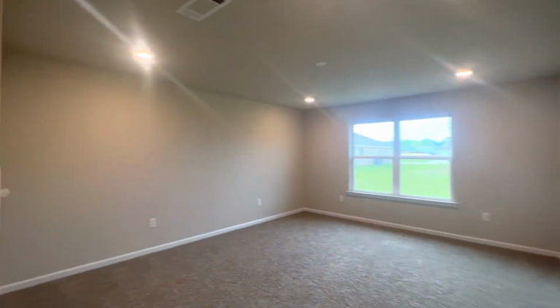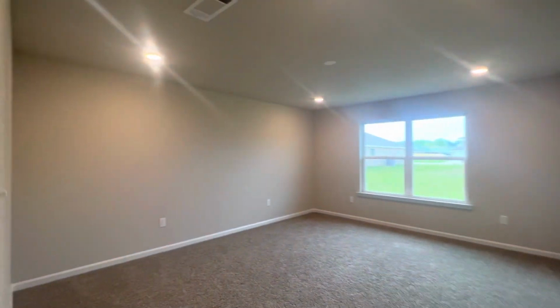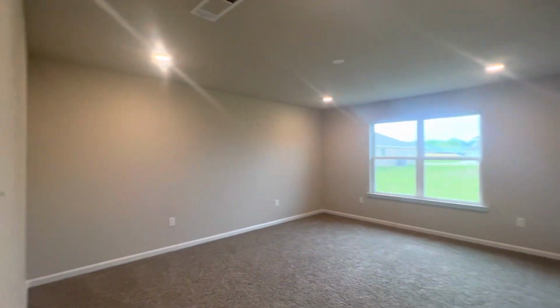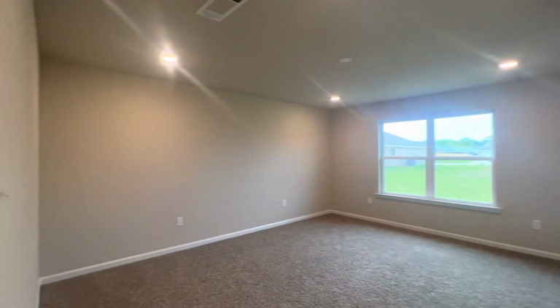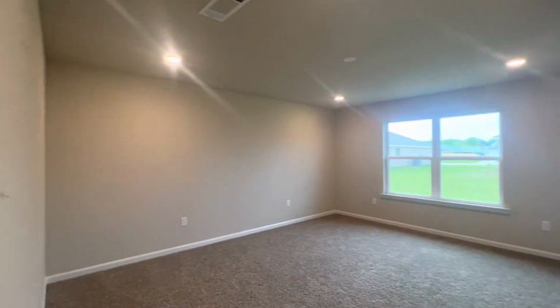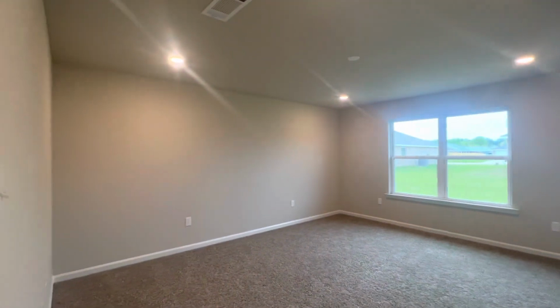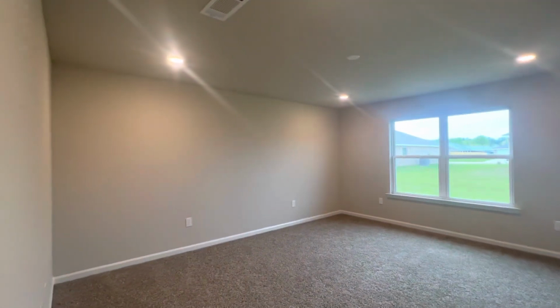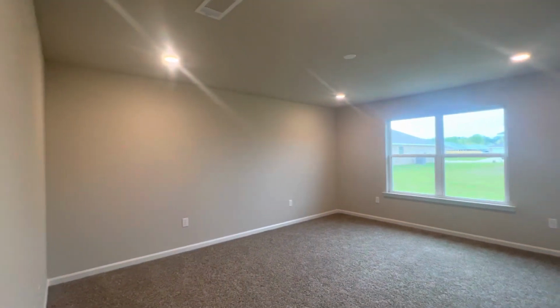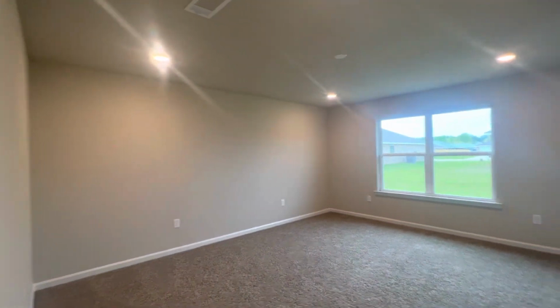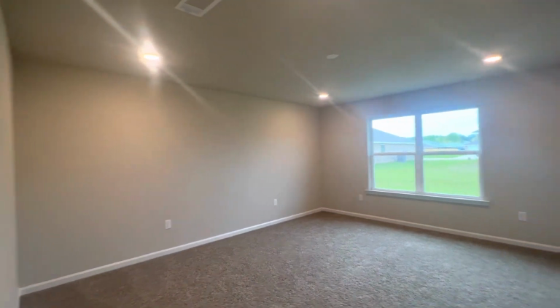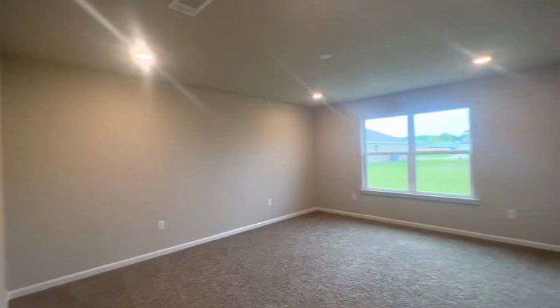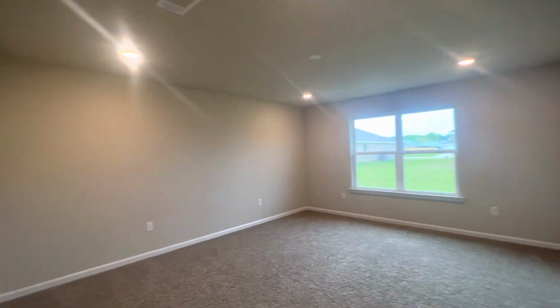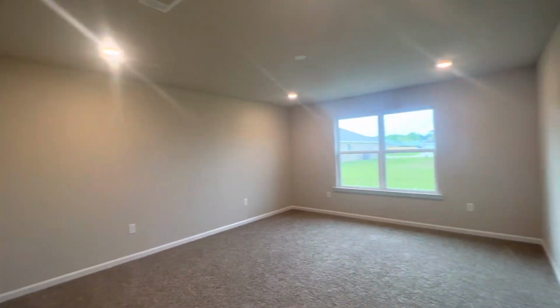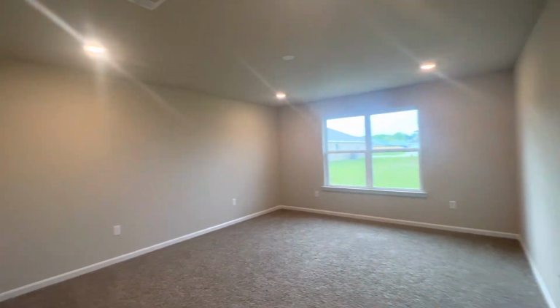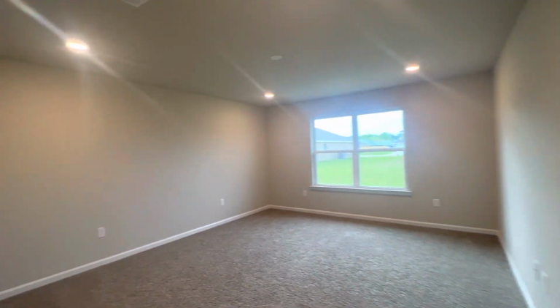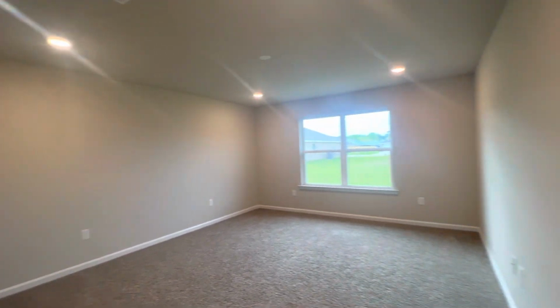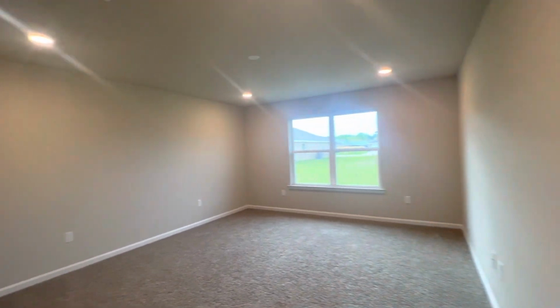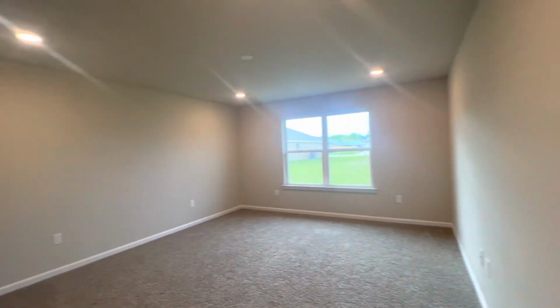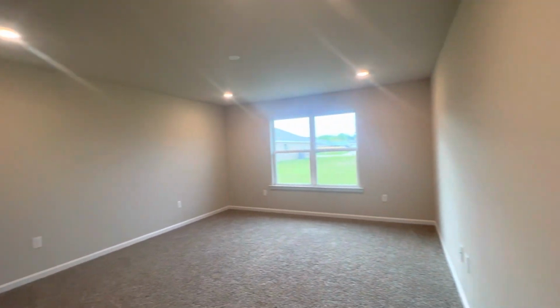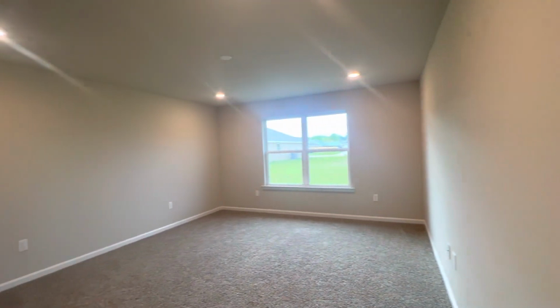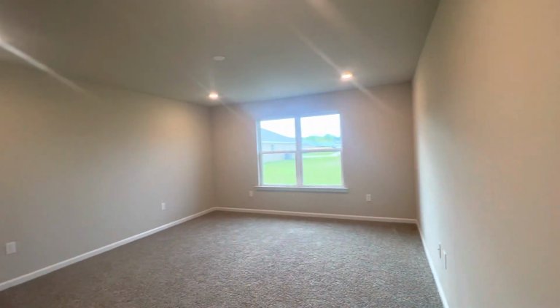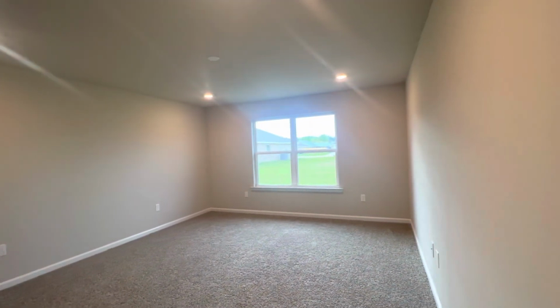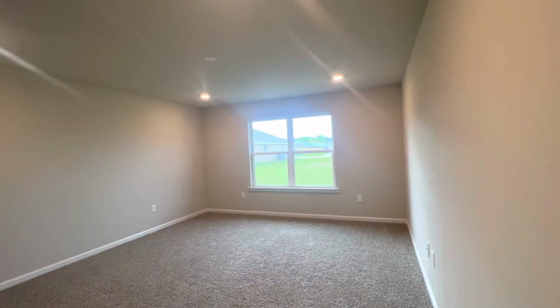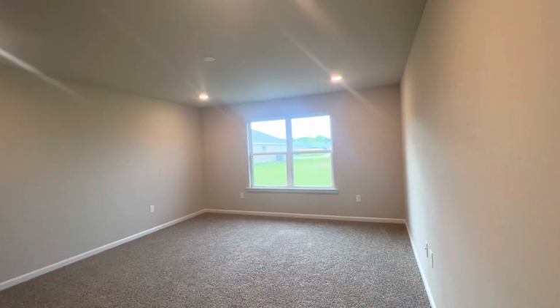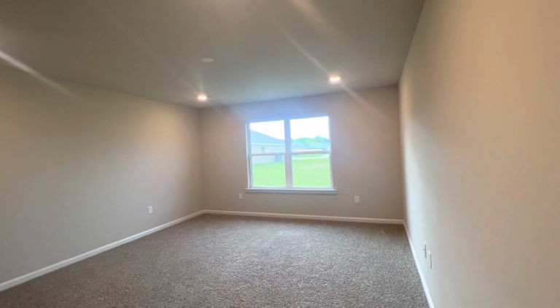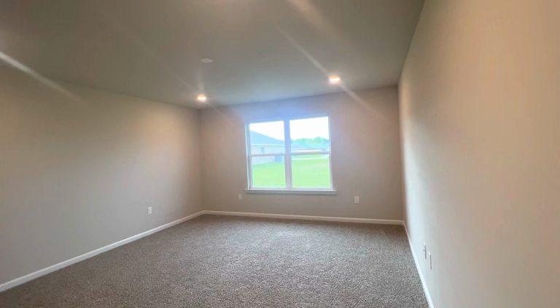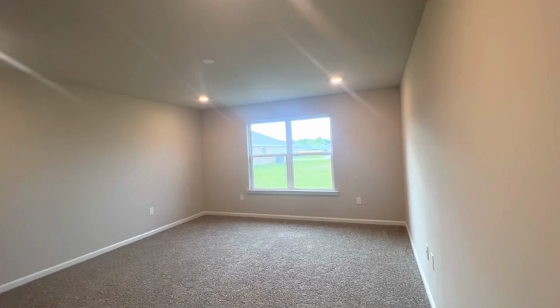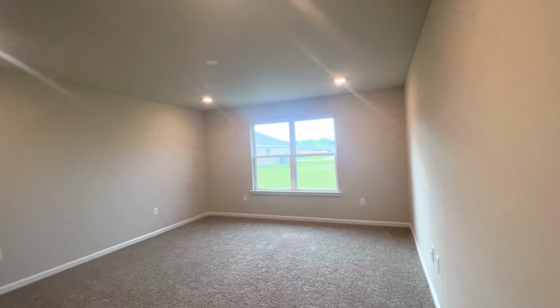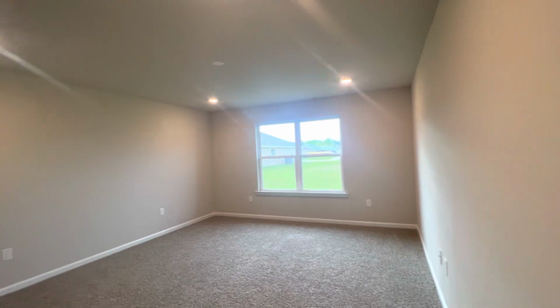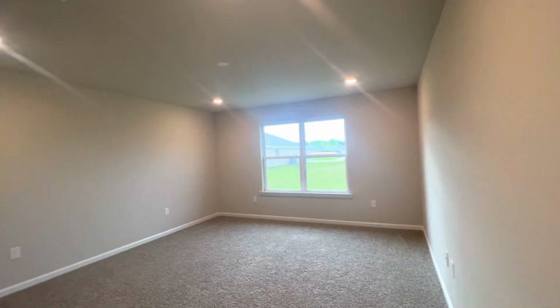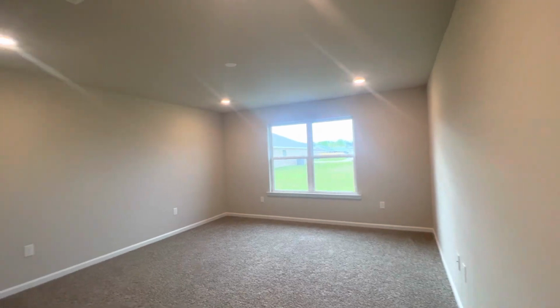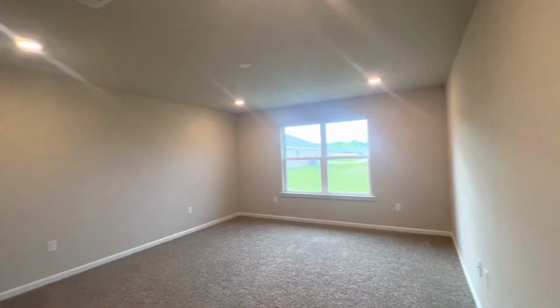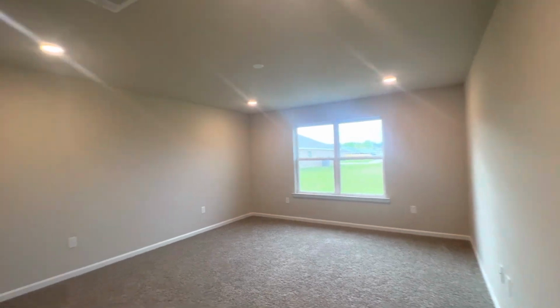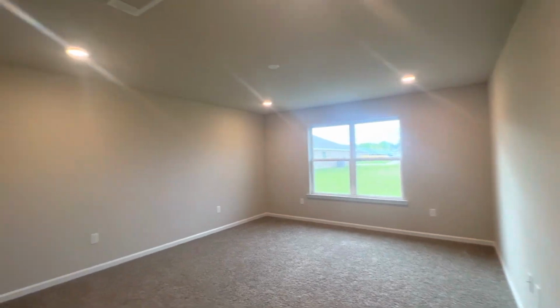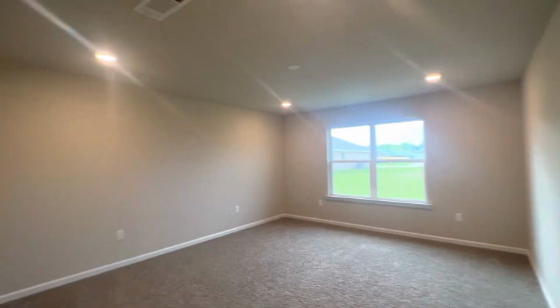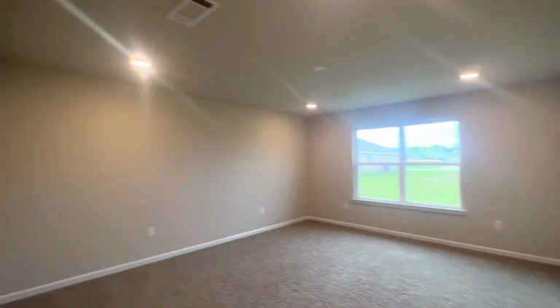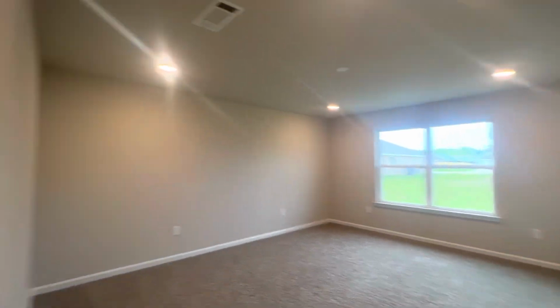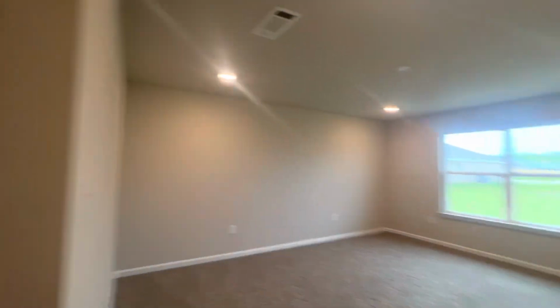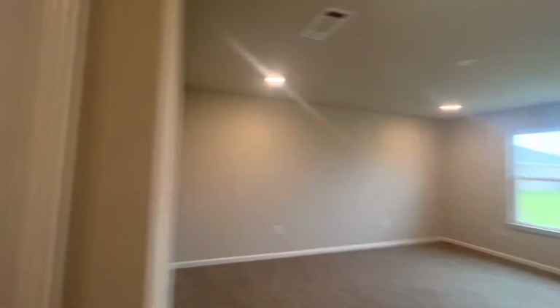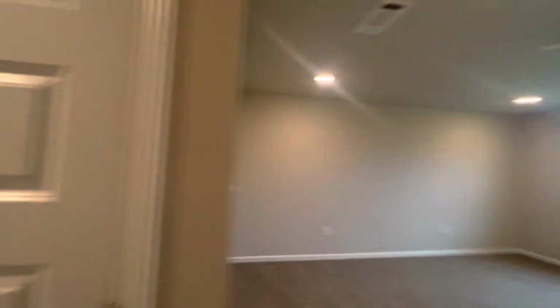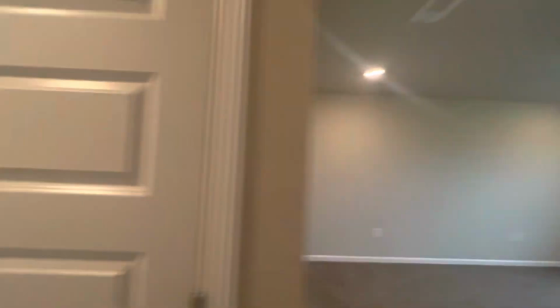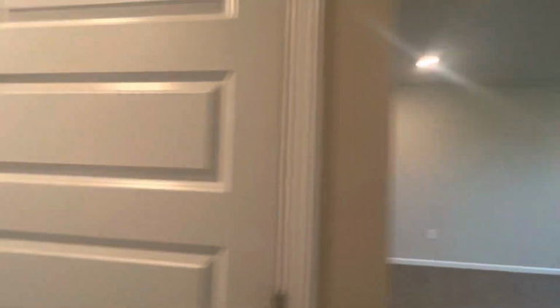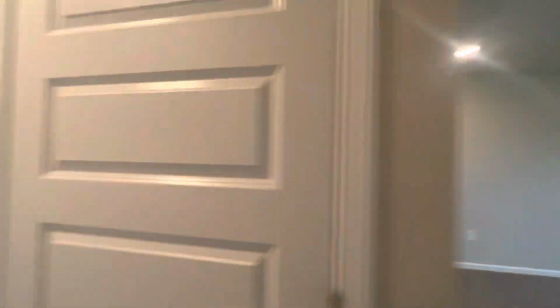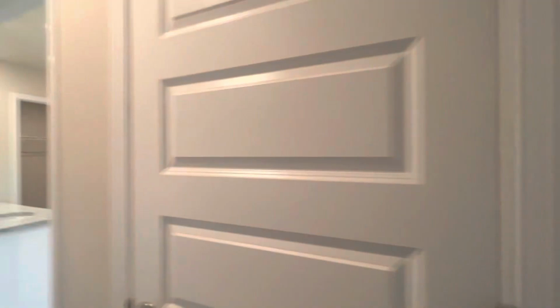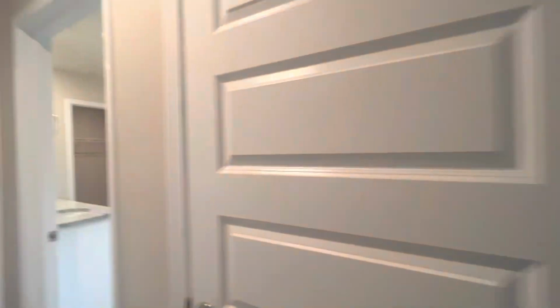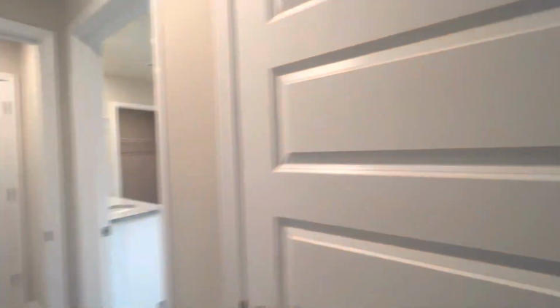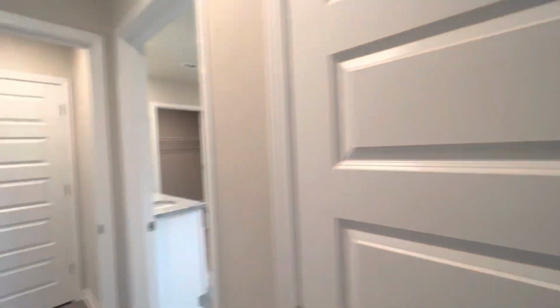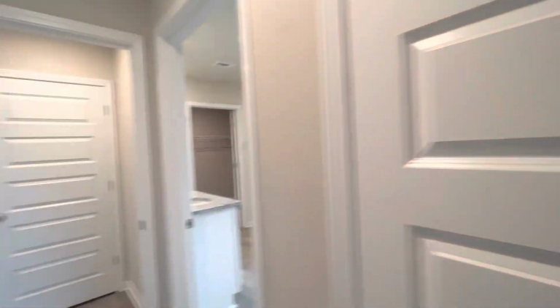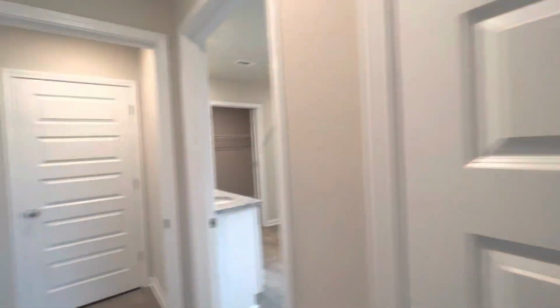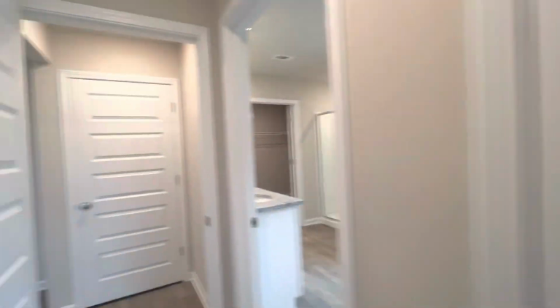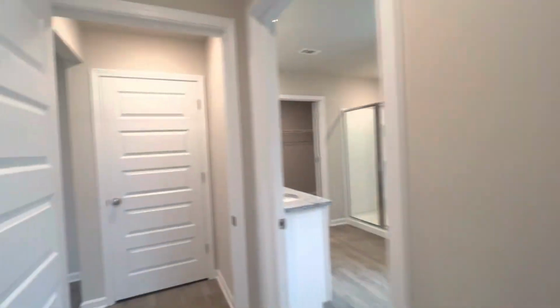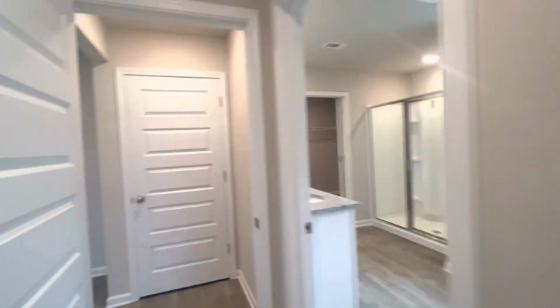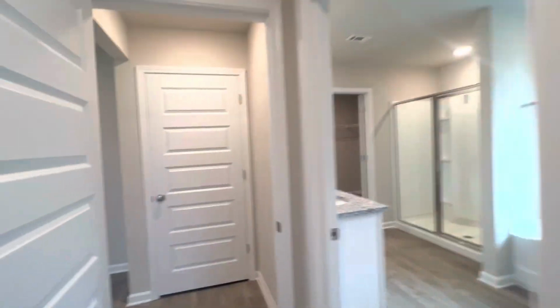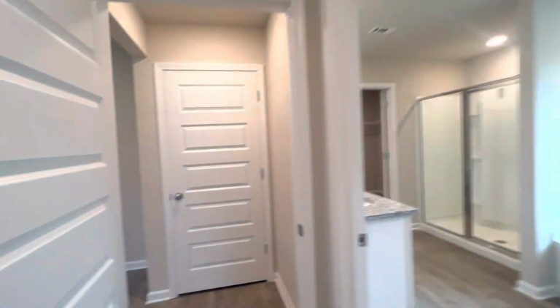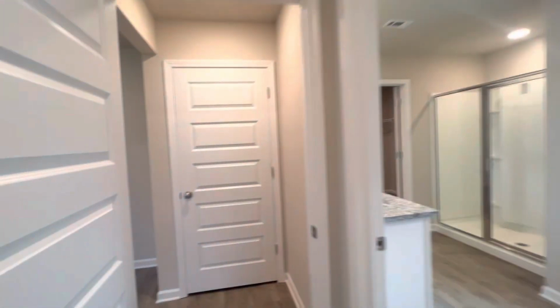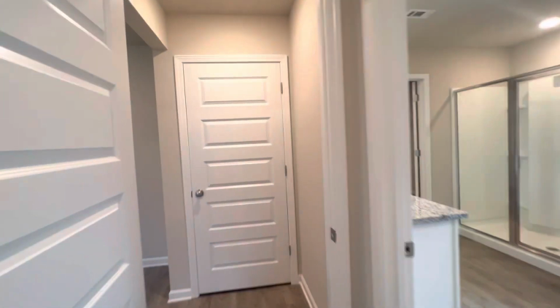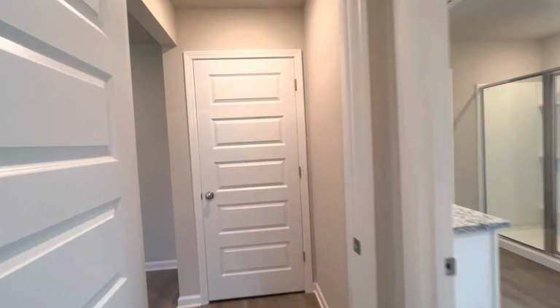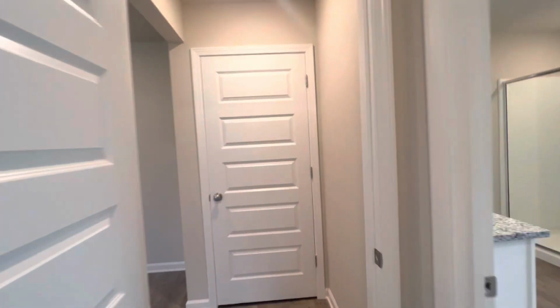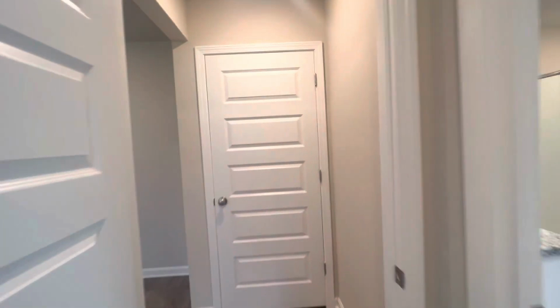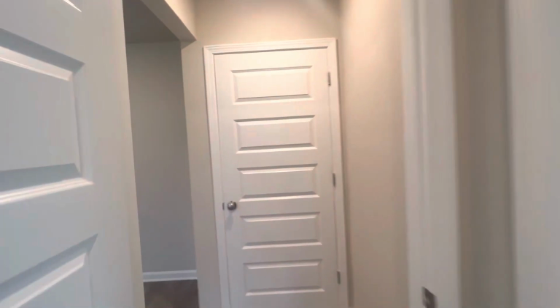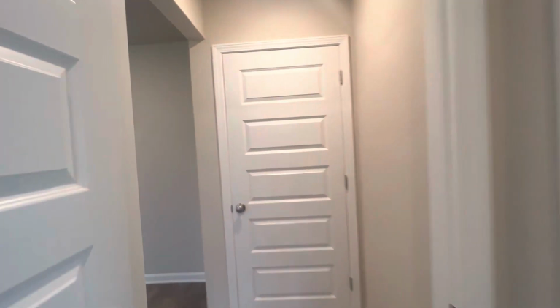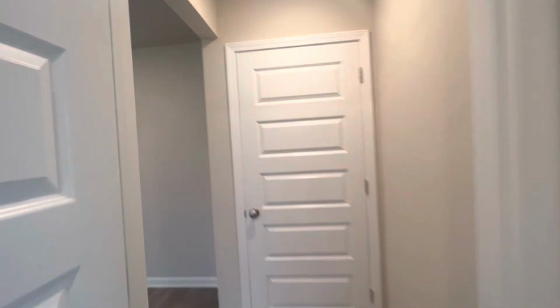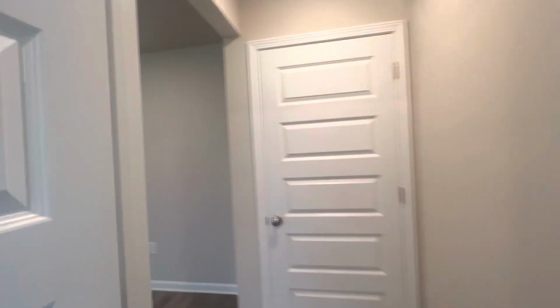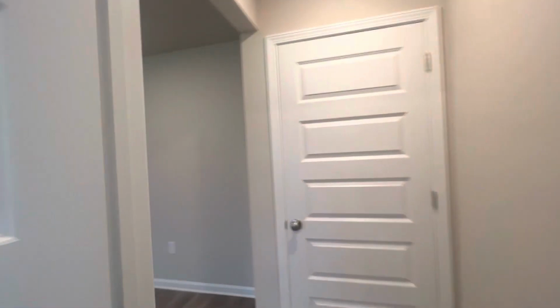Large primary bedroom. This is the Denton in Cypress Winds.